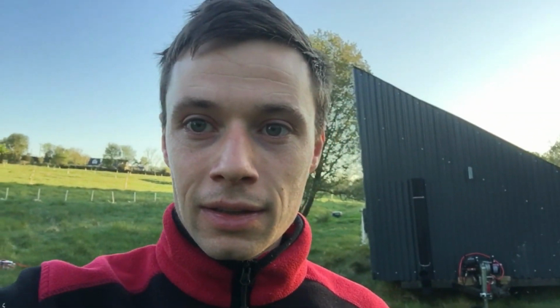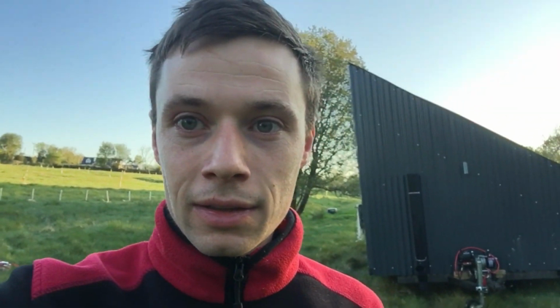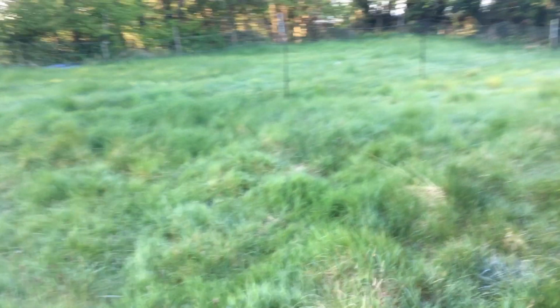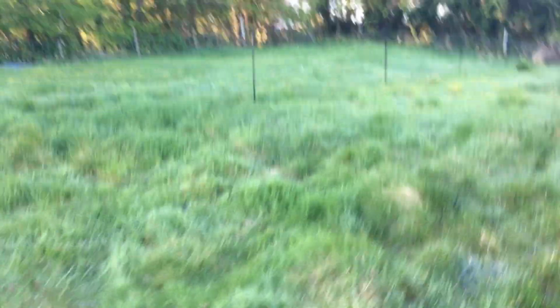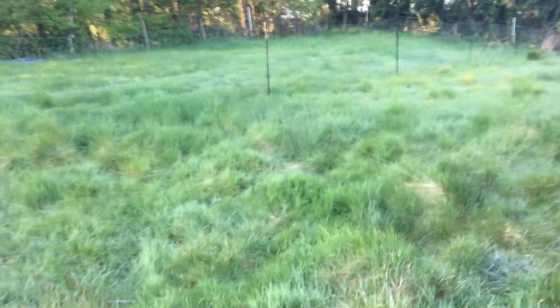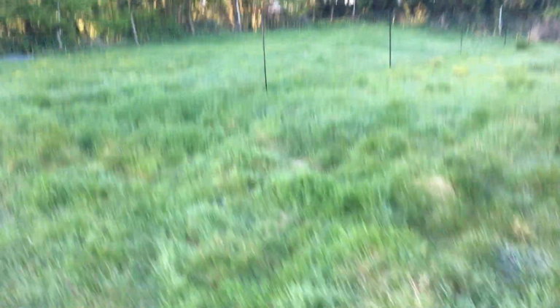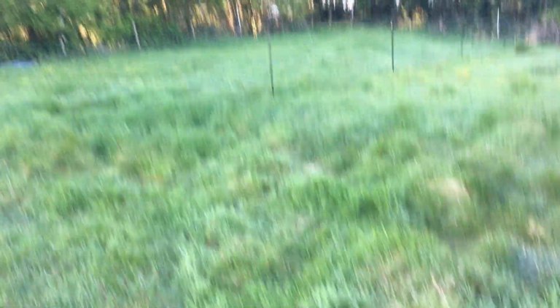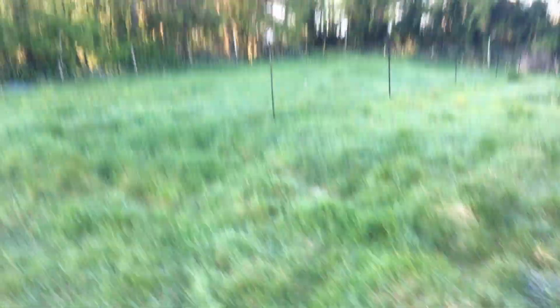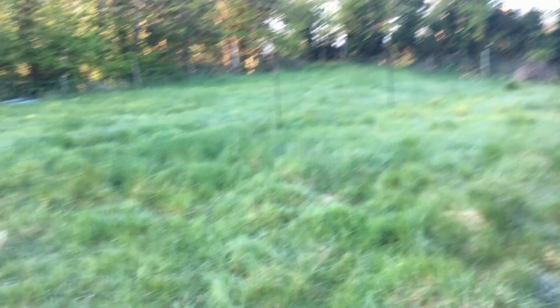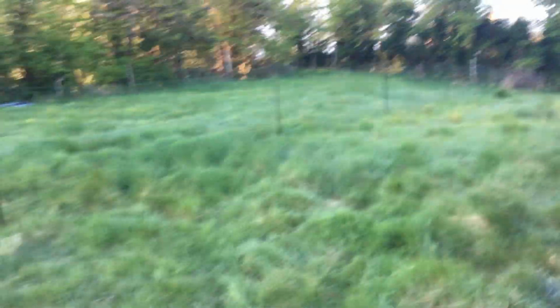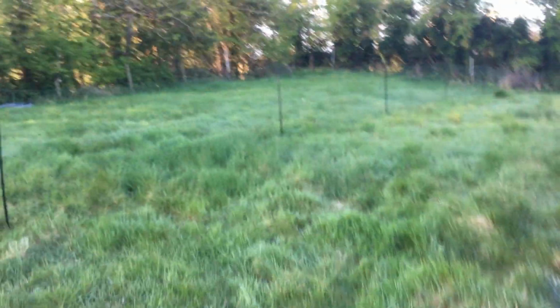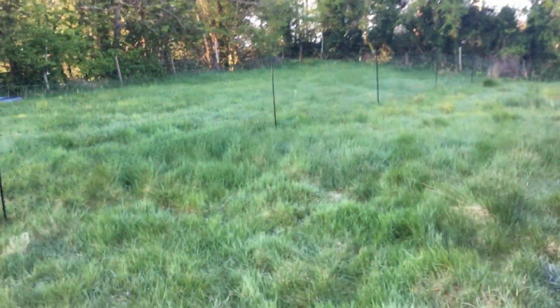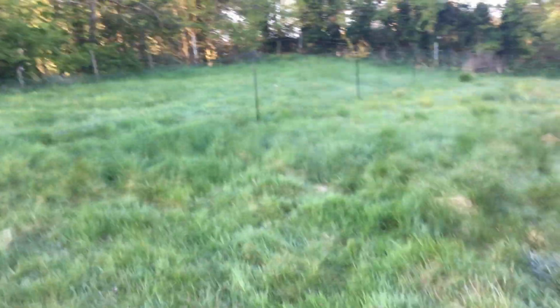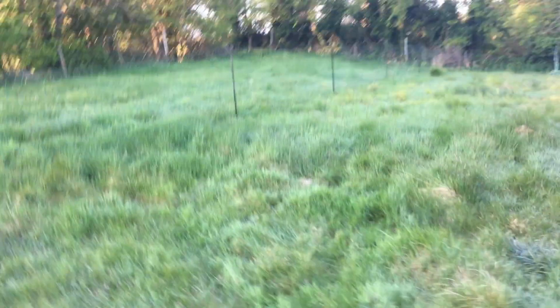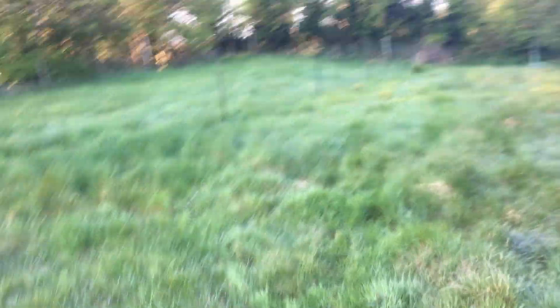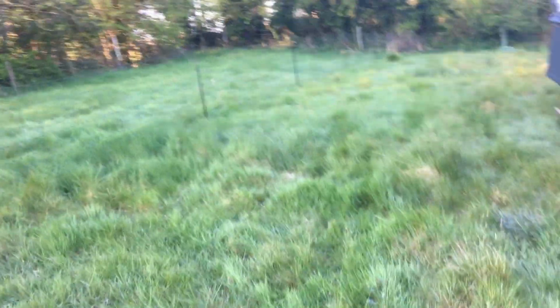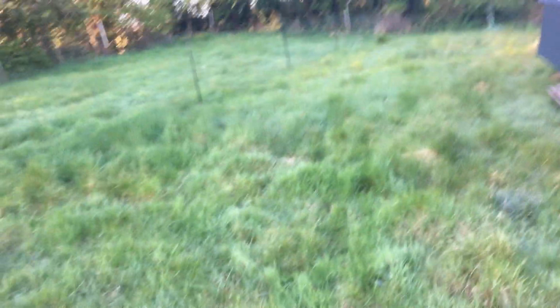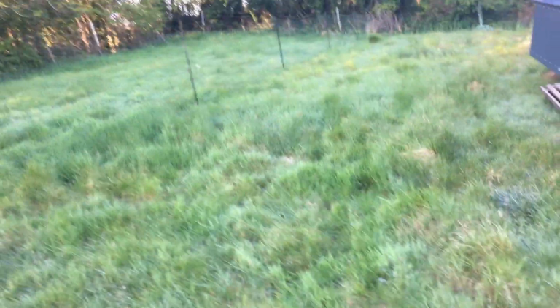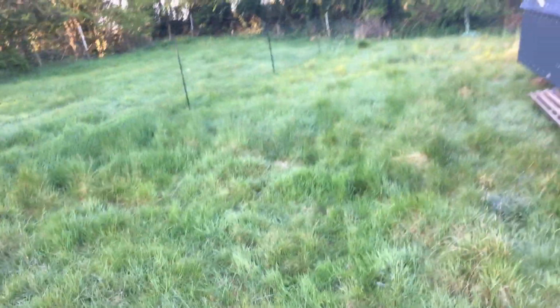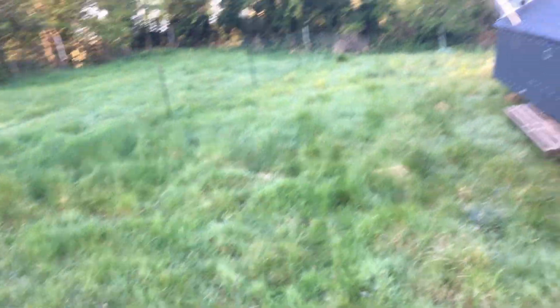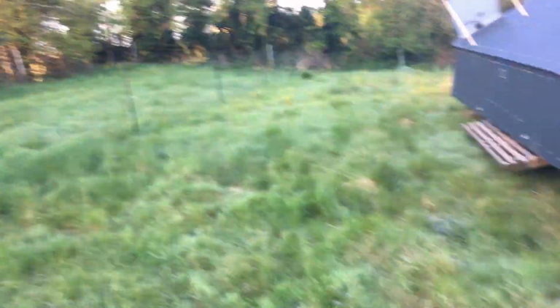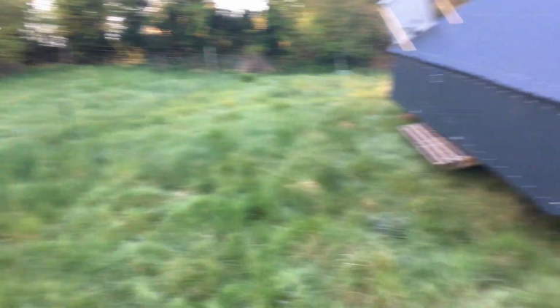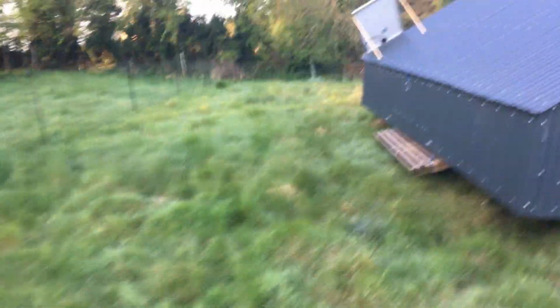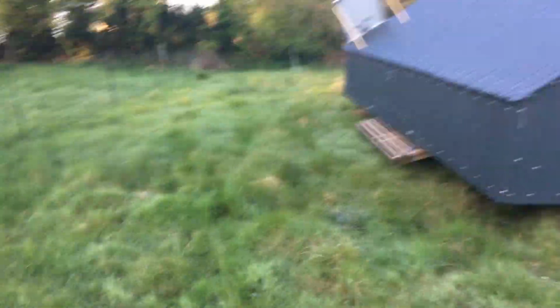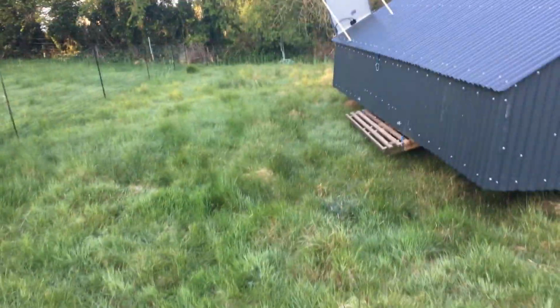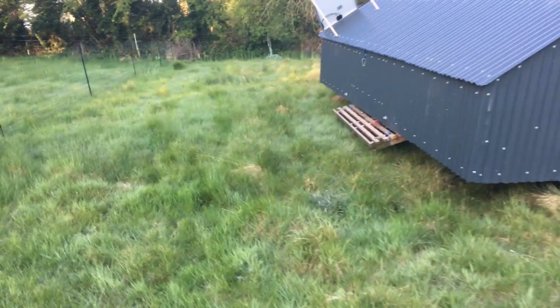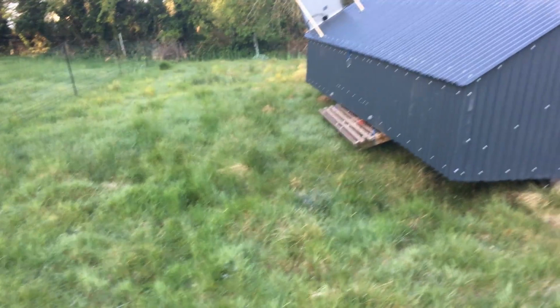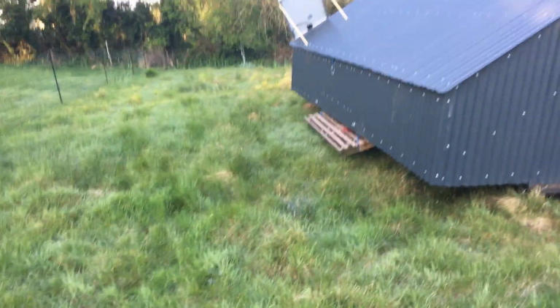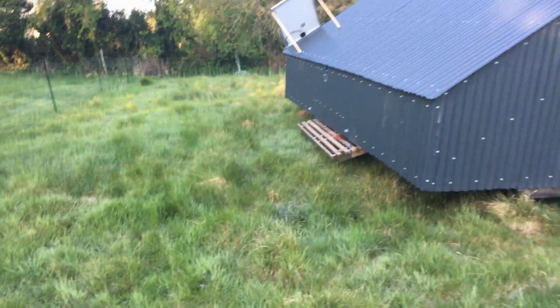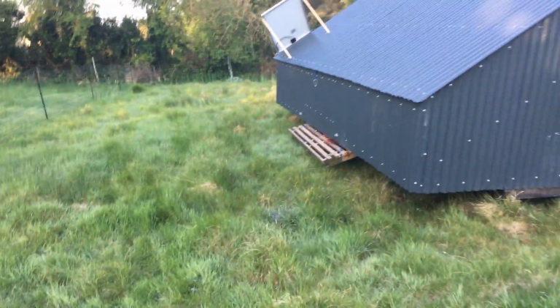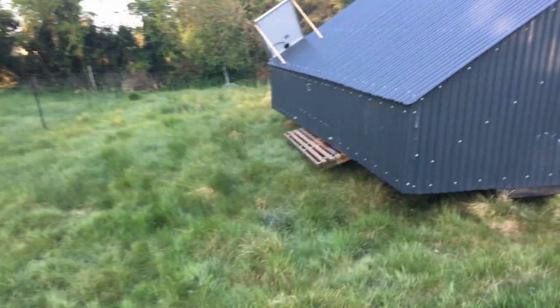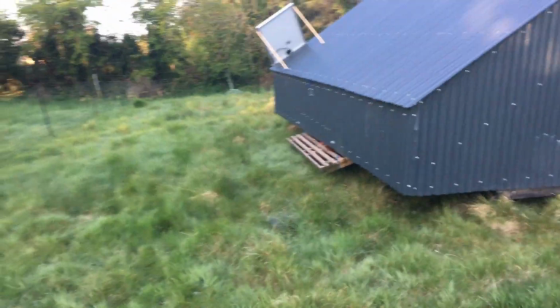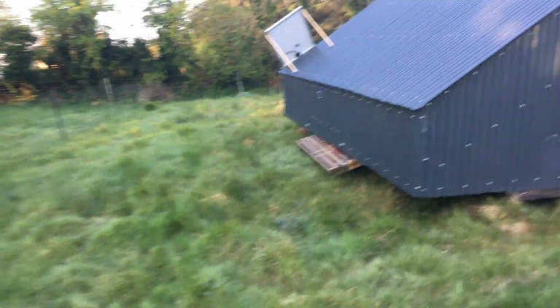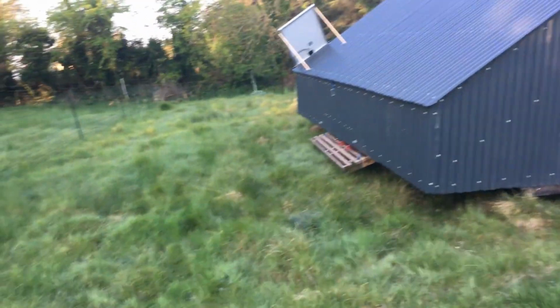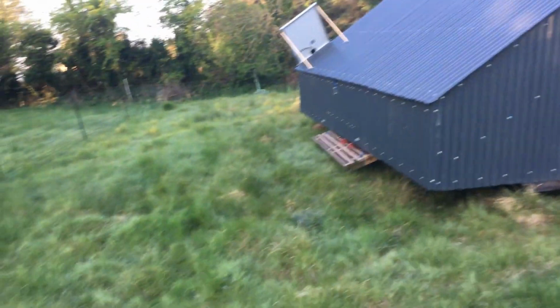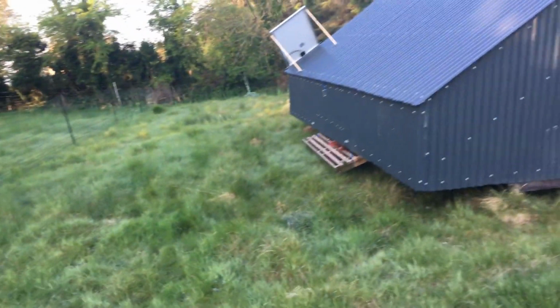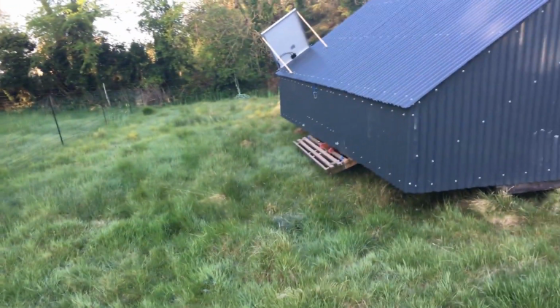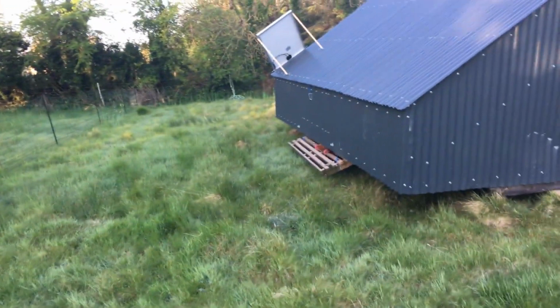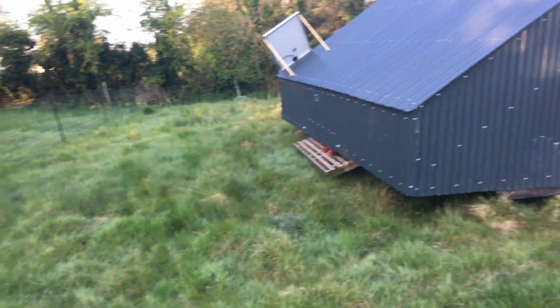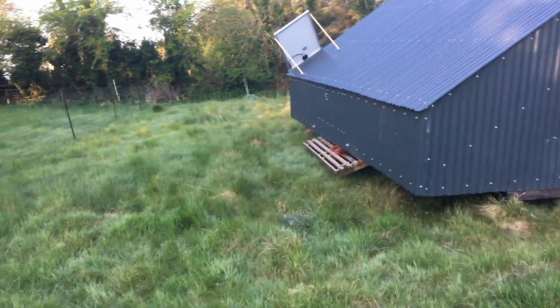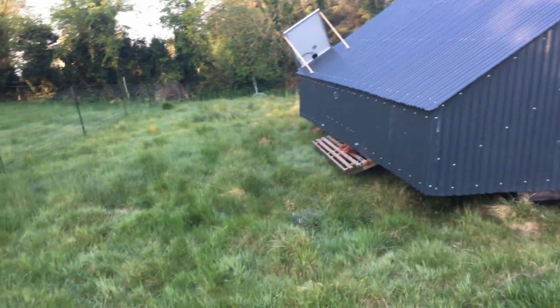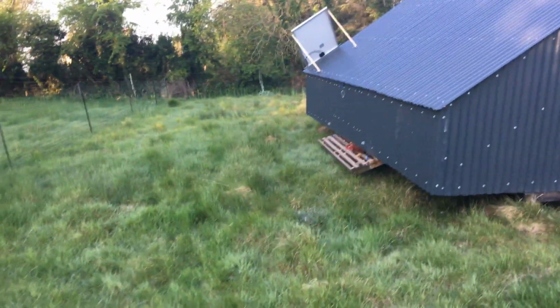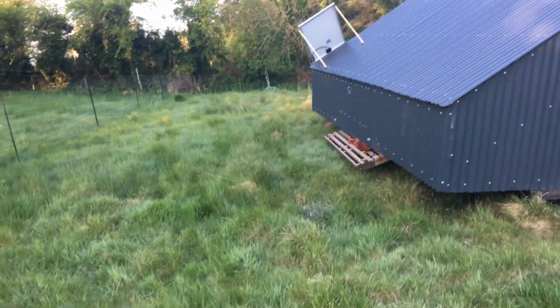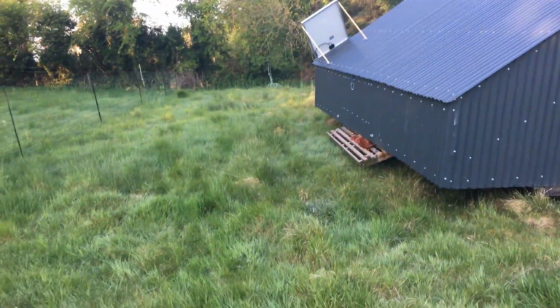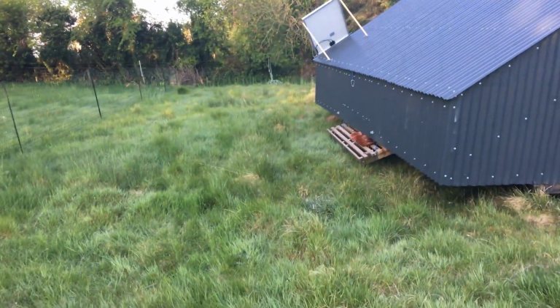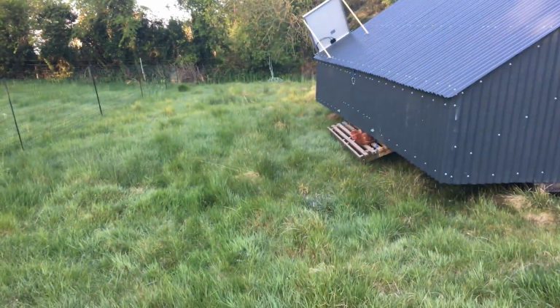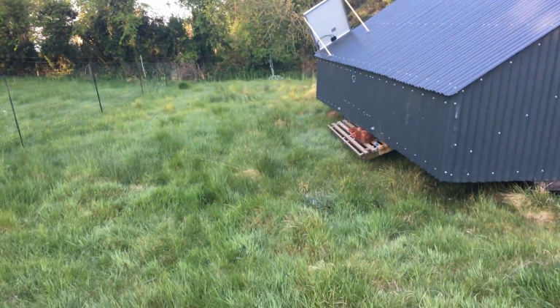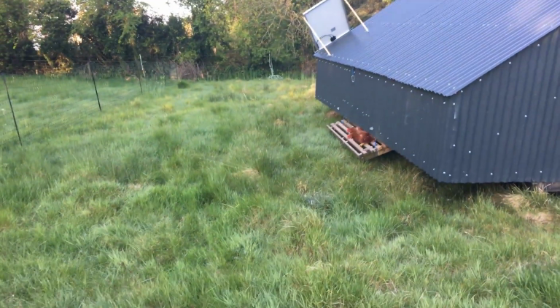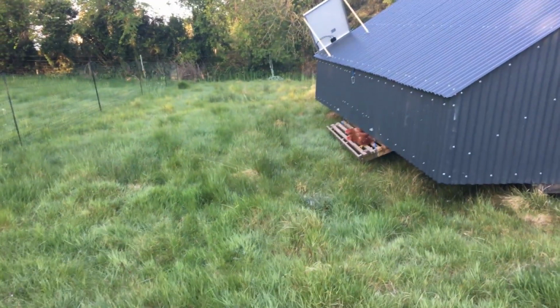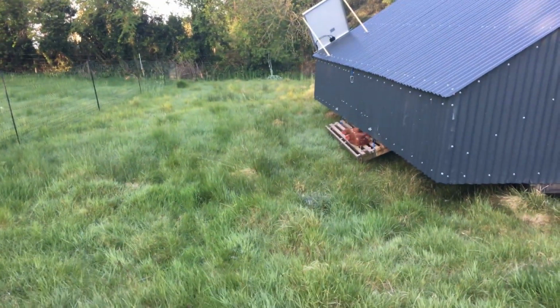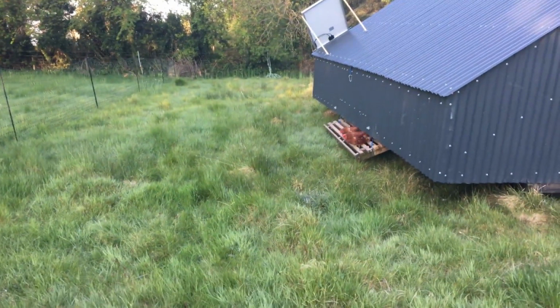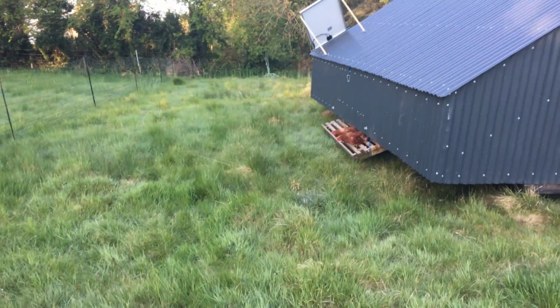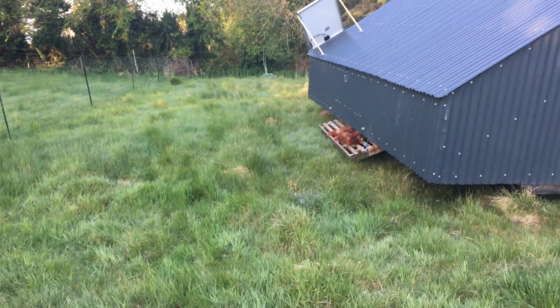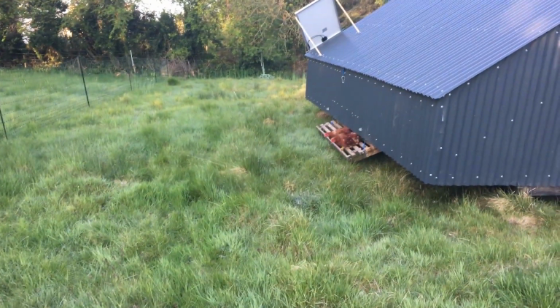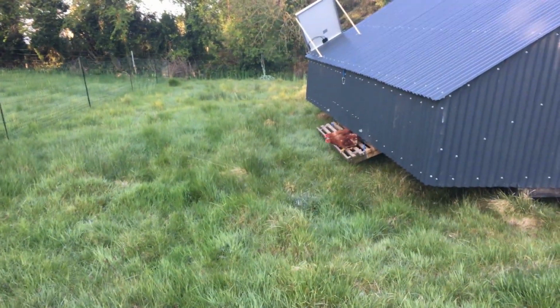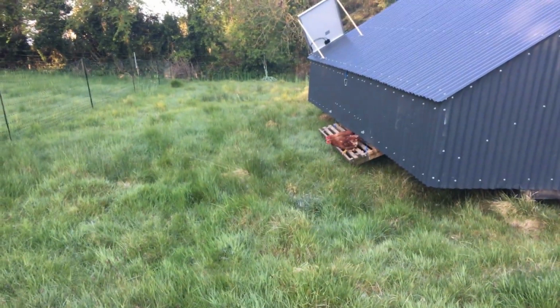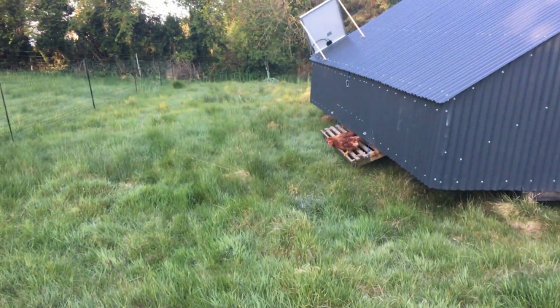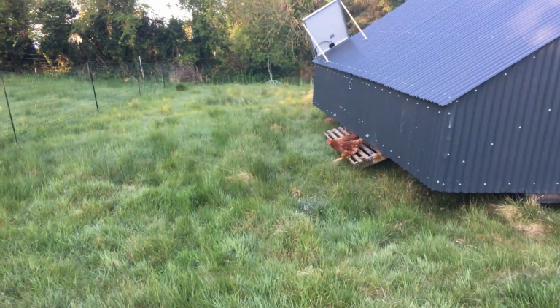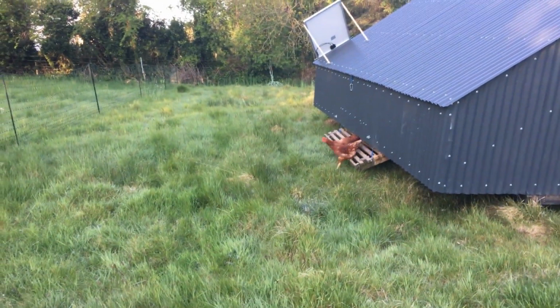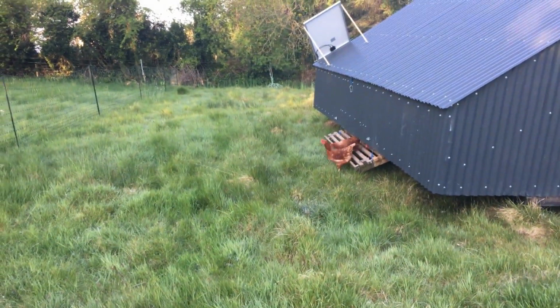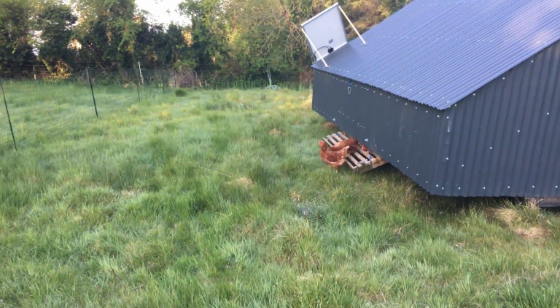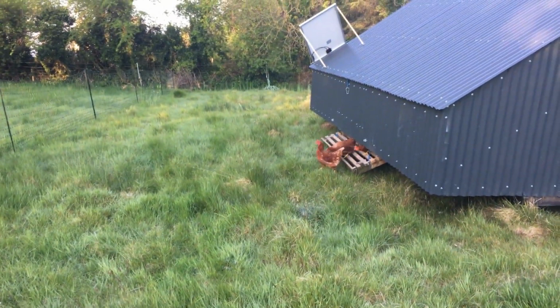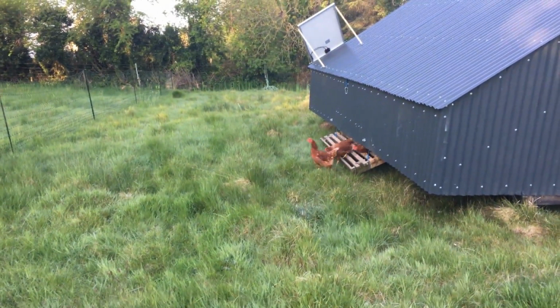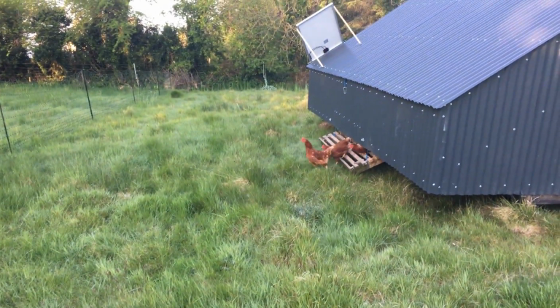This is the best part of a chicken farmer's day — letting his hens out onto fresh grass. Here they come.